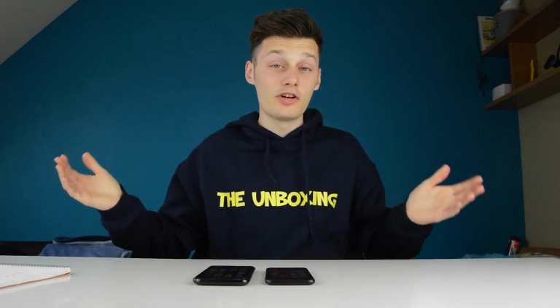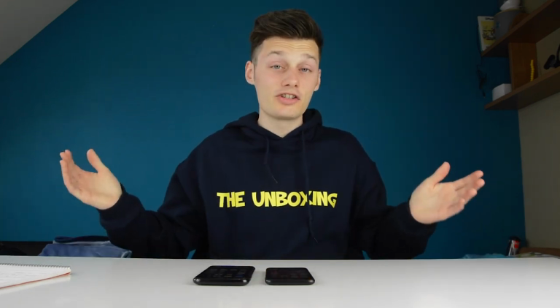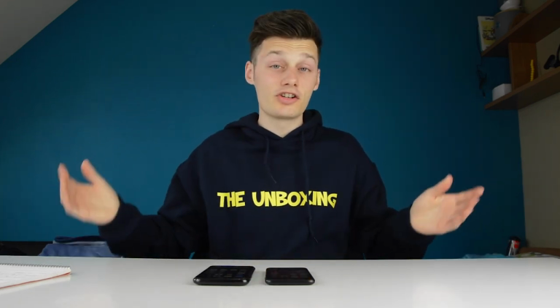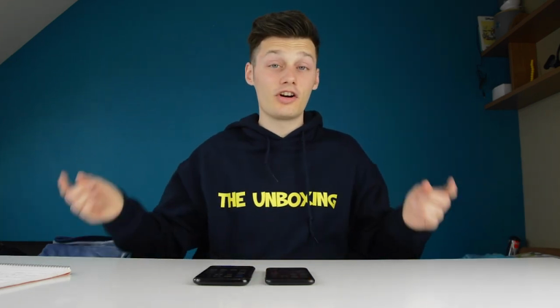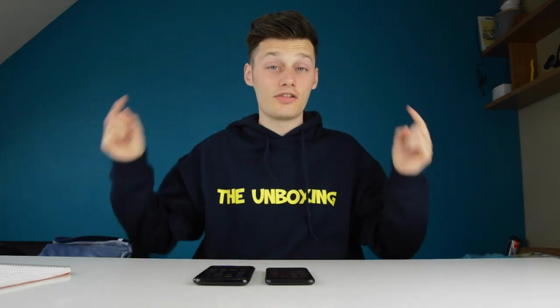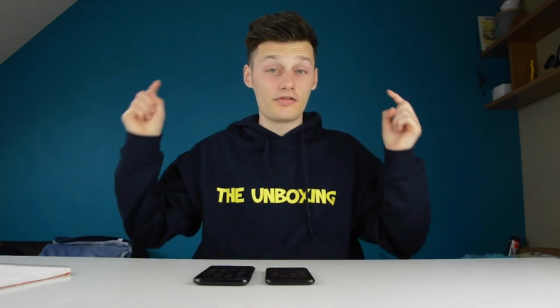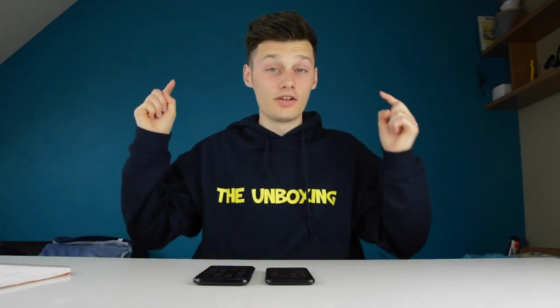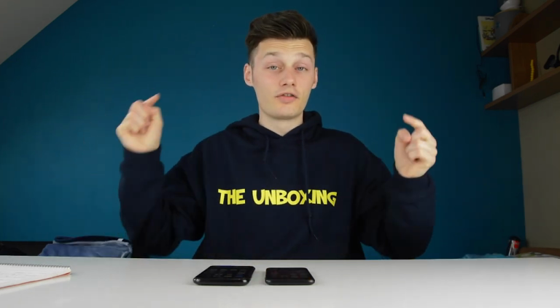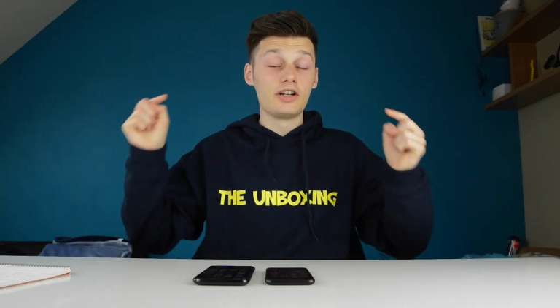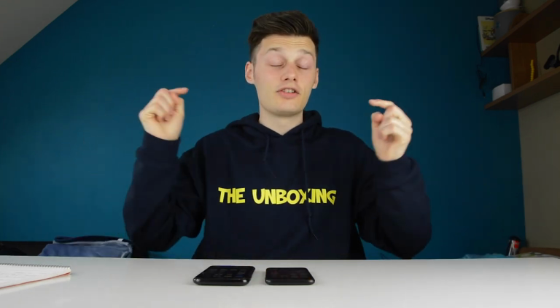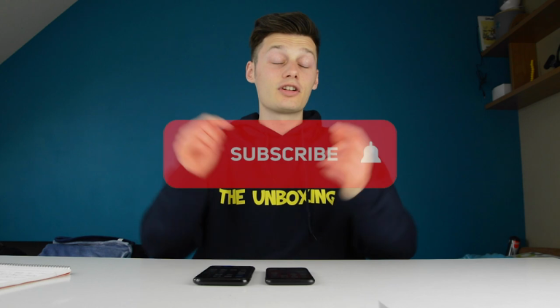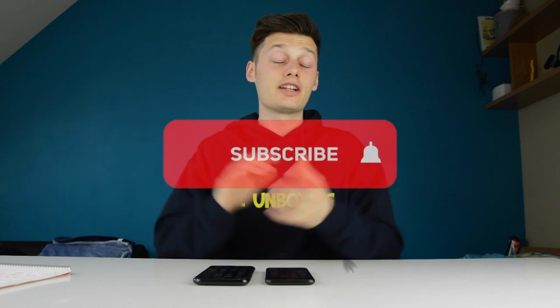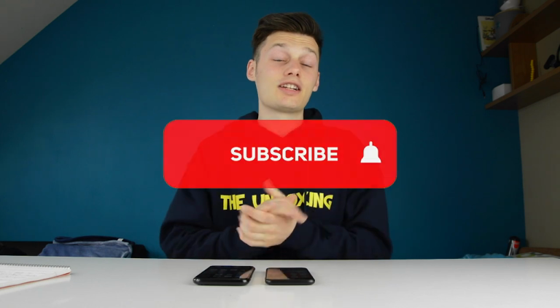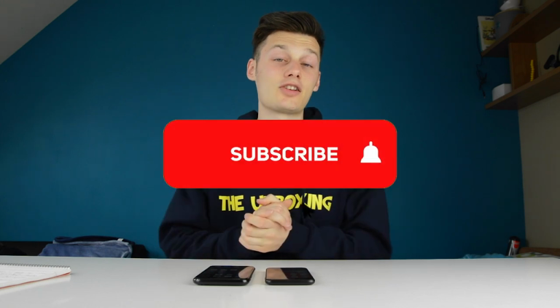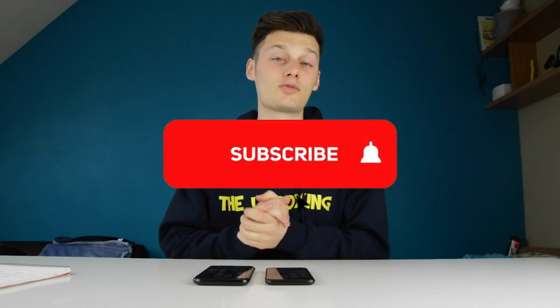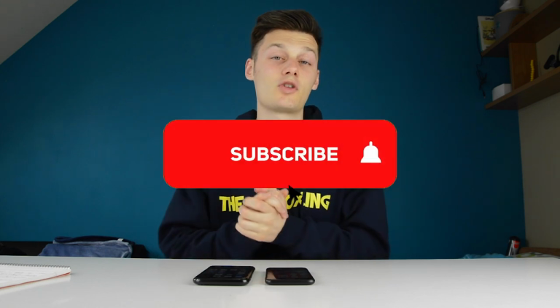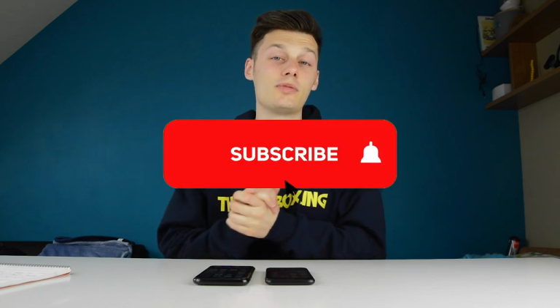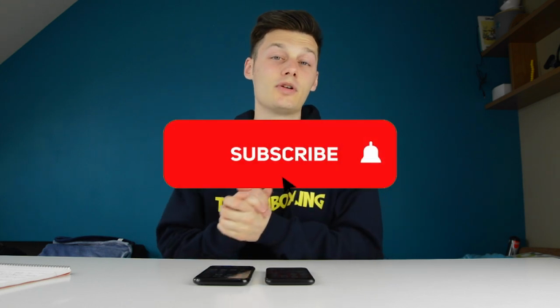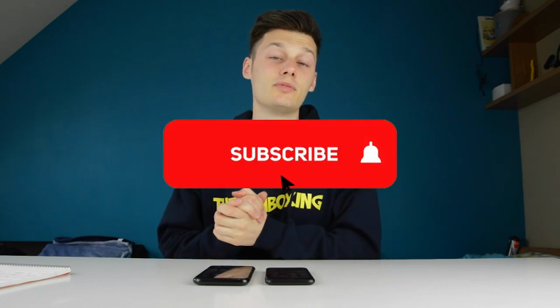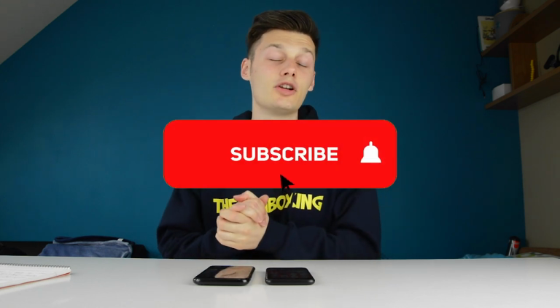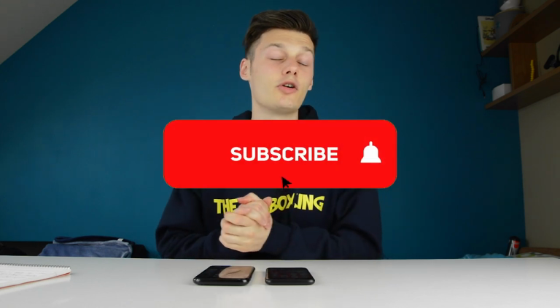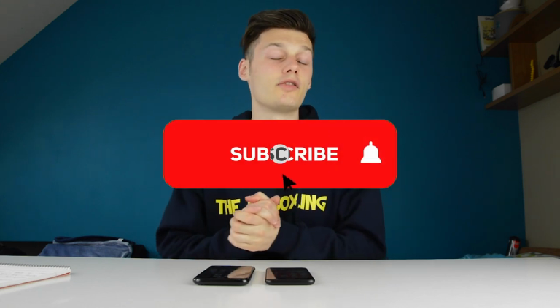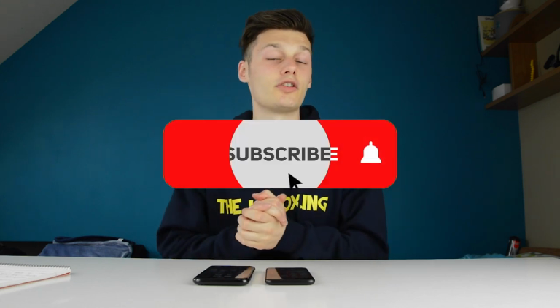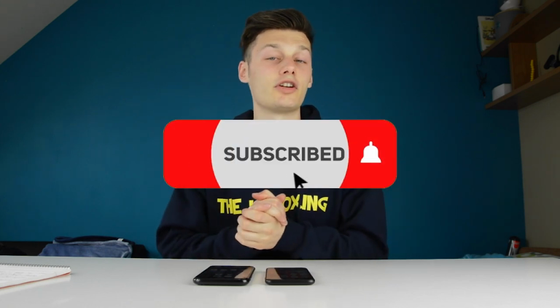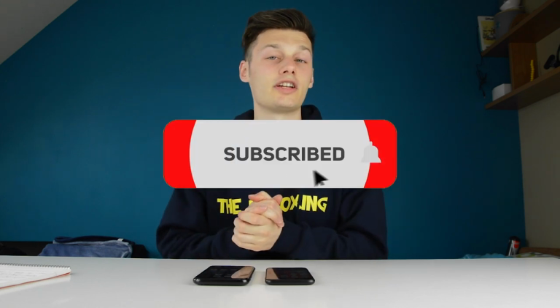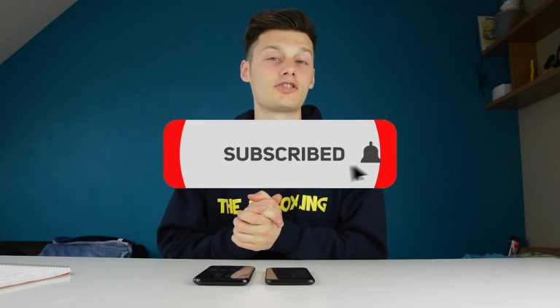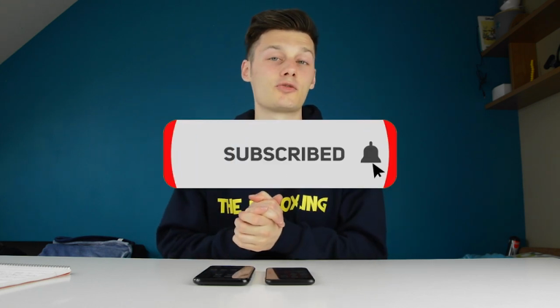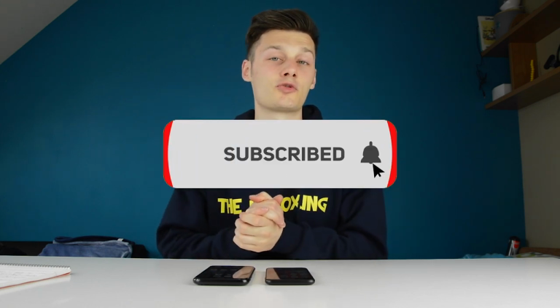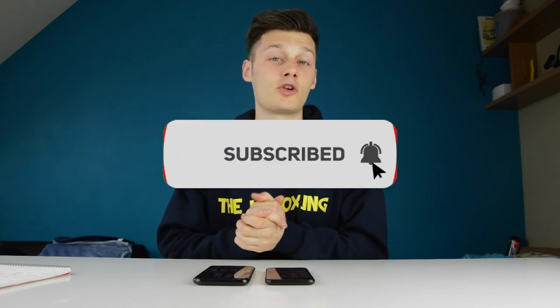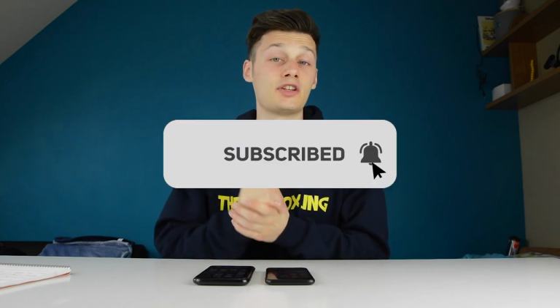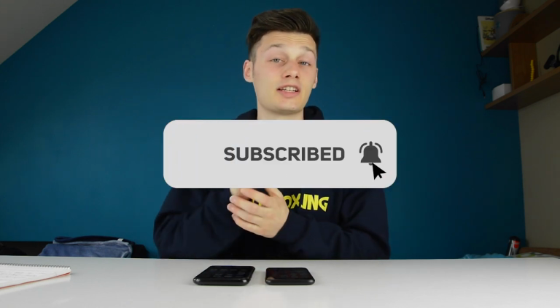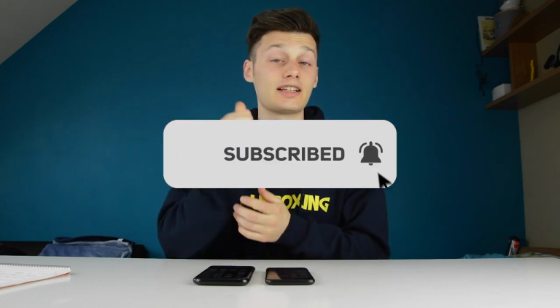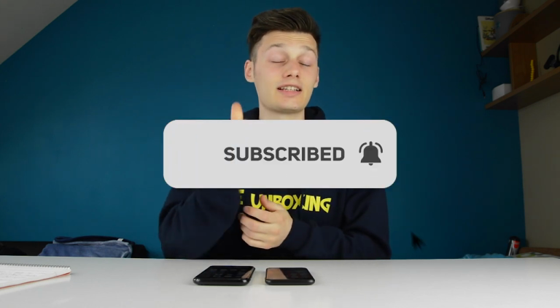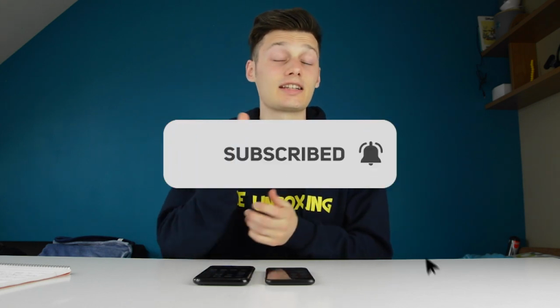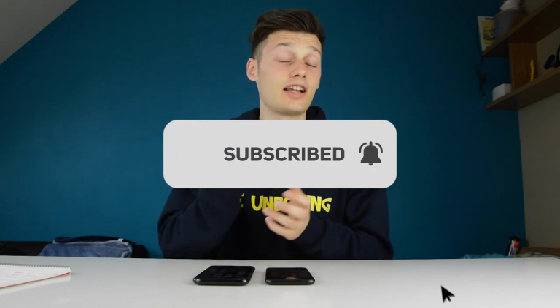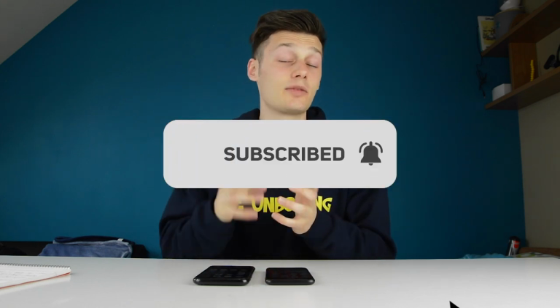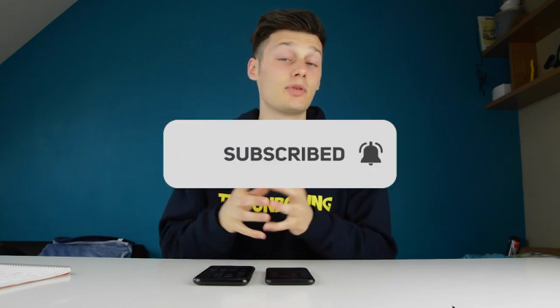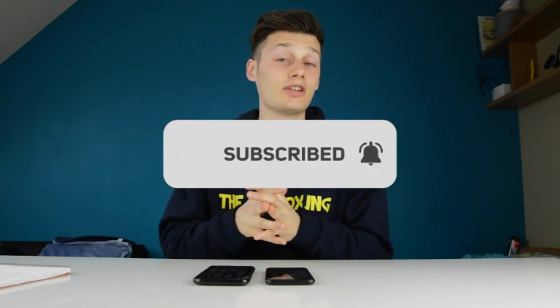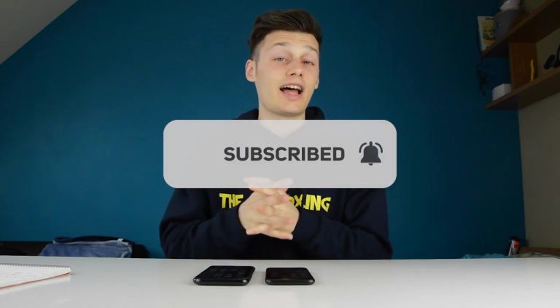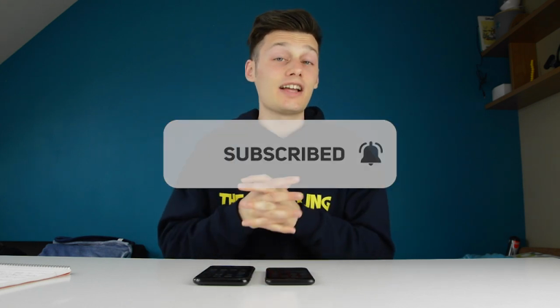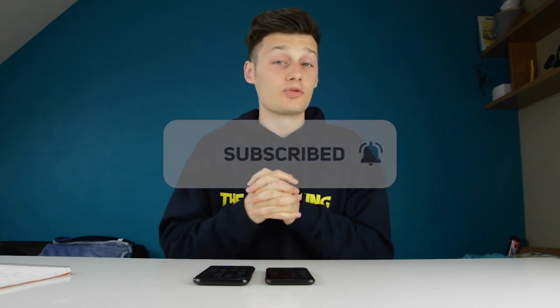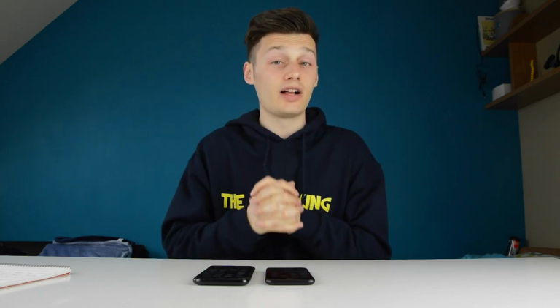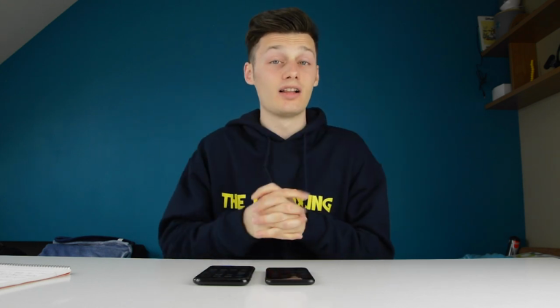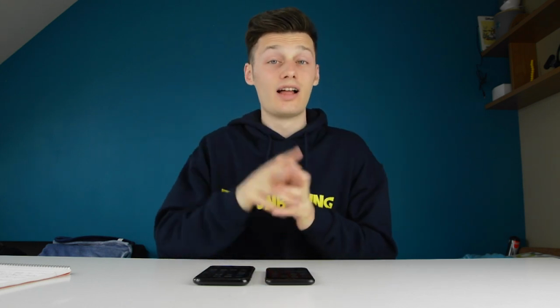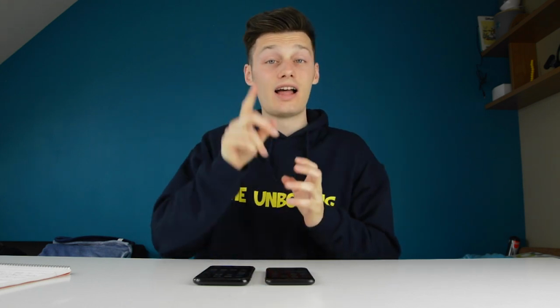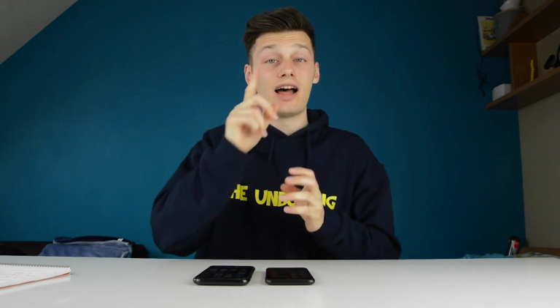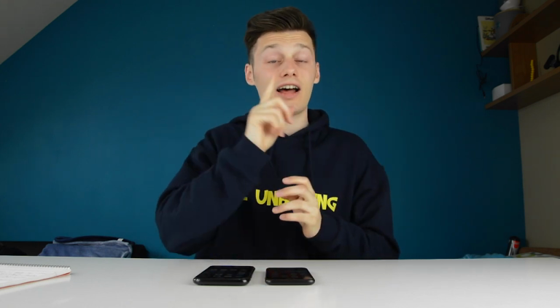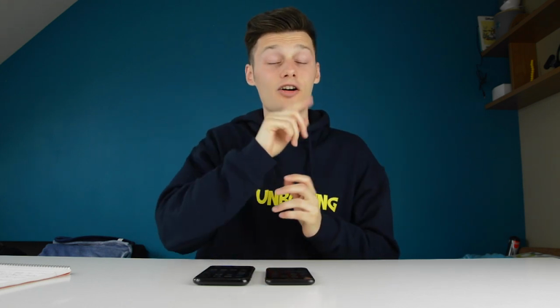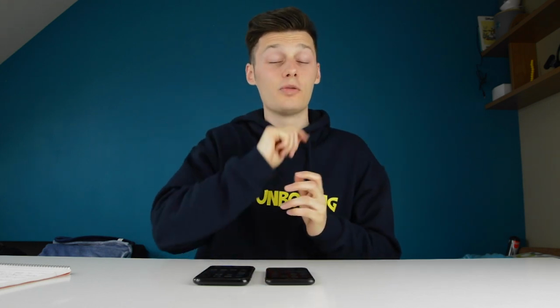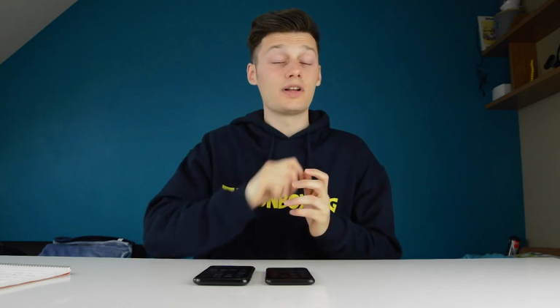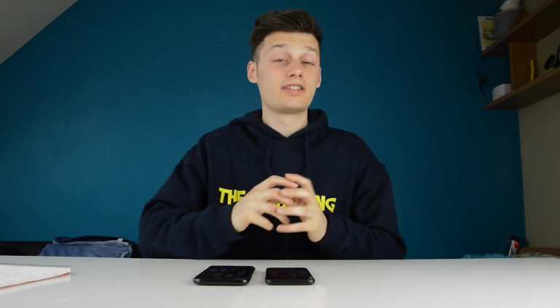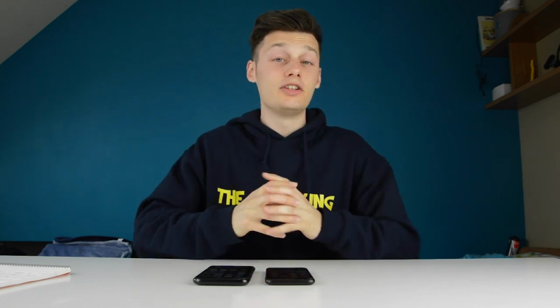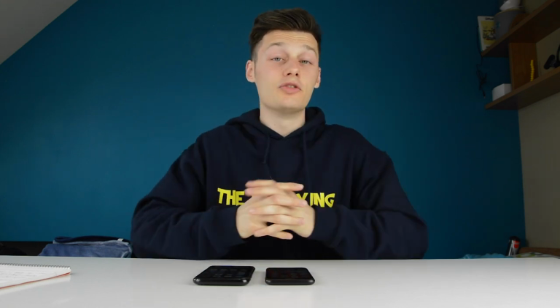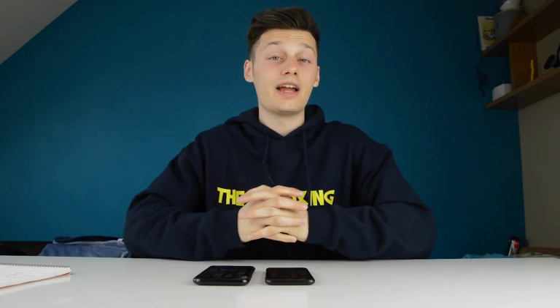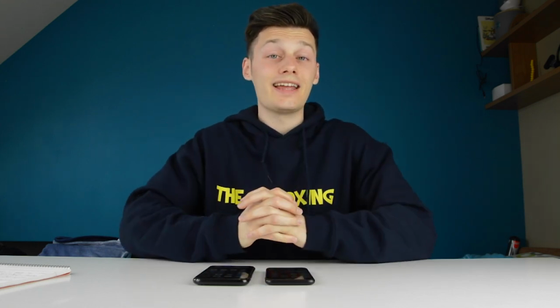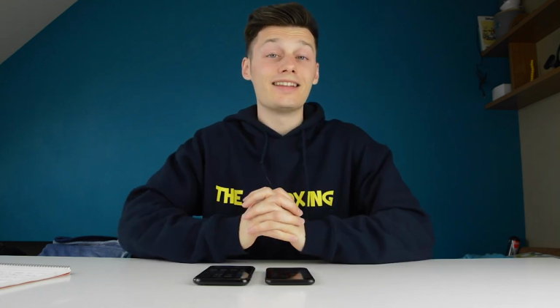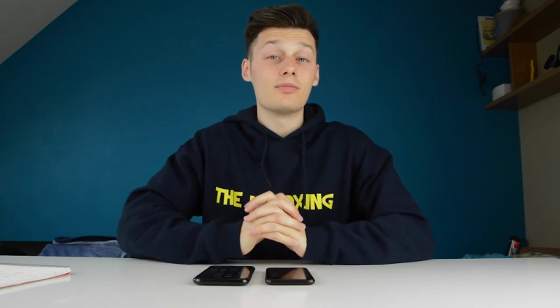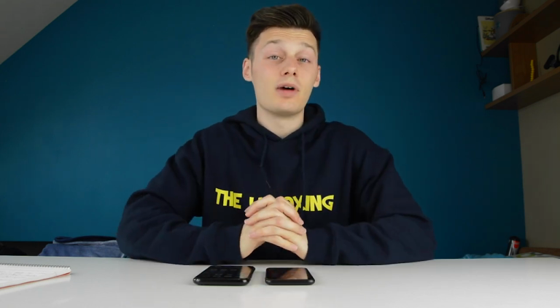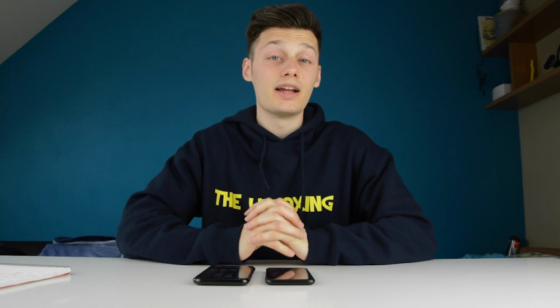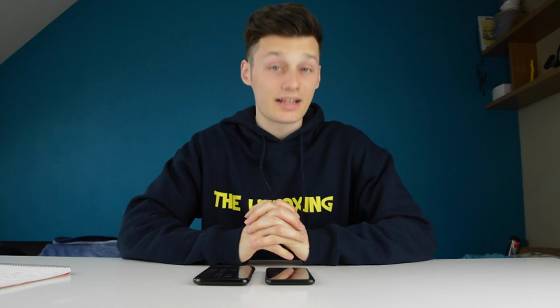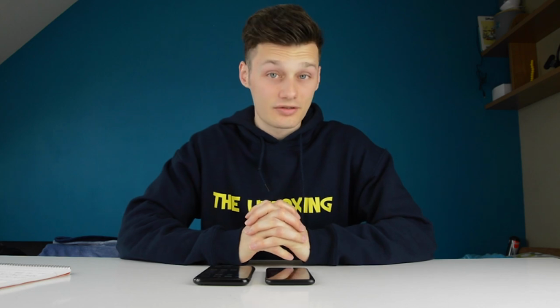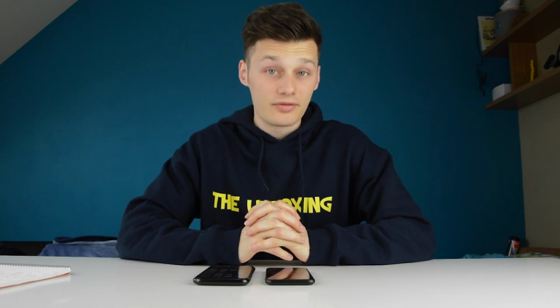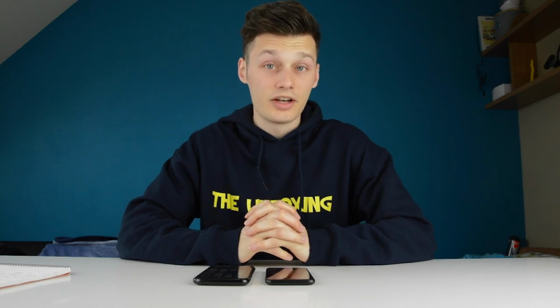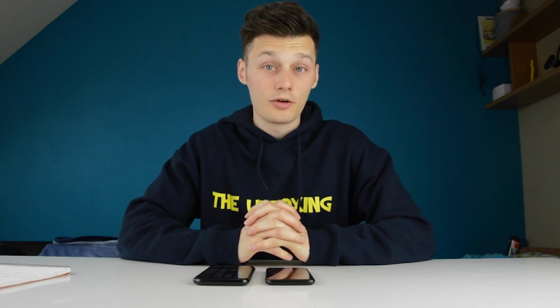Thank you for watching this video. If you enjoyed it, feel free to click the subscribe button below if you're not yet subscribed, and click that like button as well. I hope to see you in my next video.